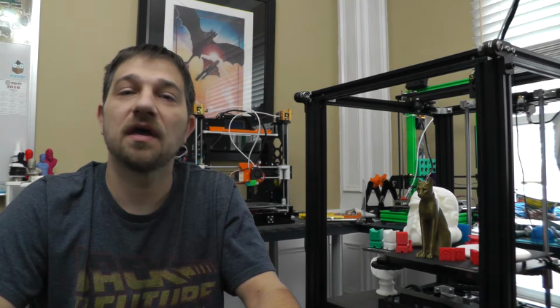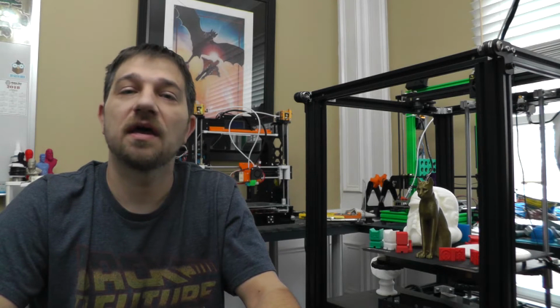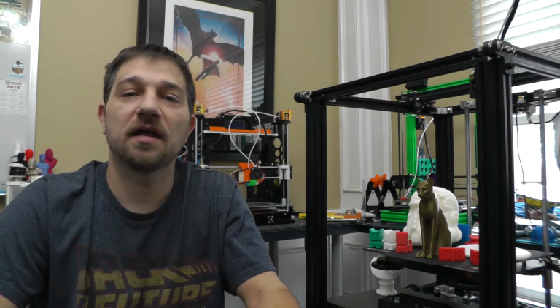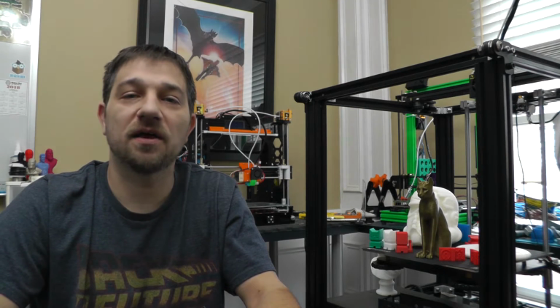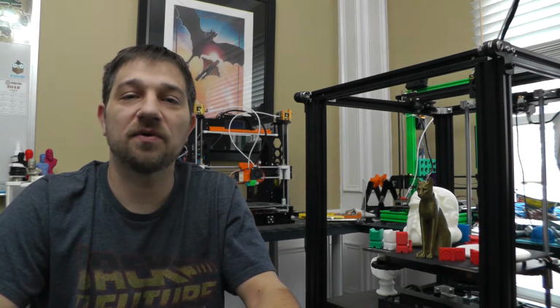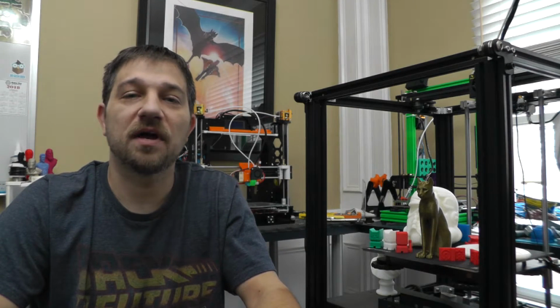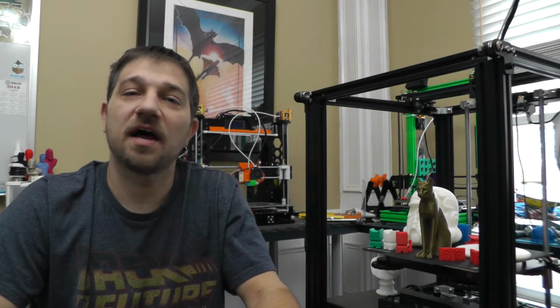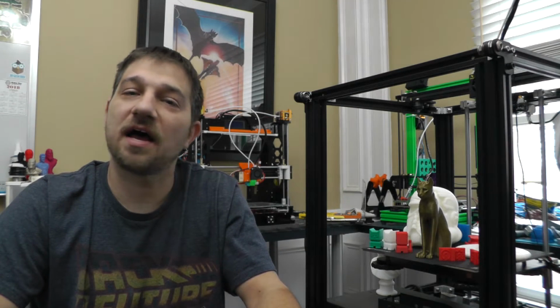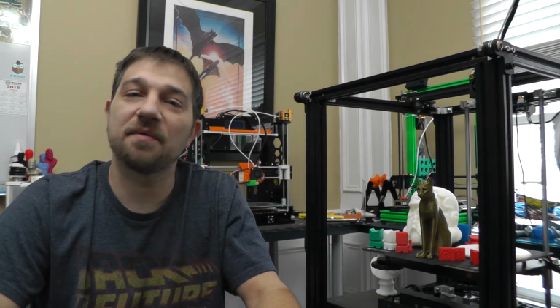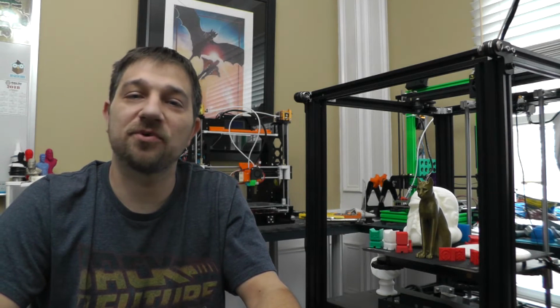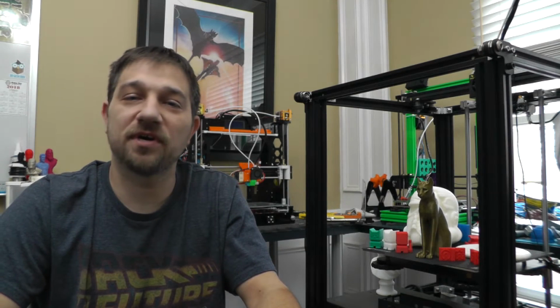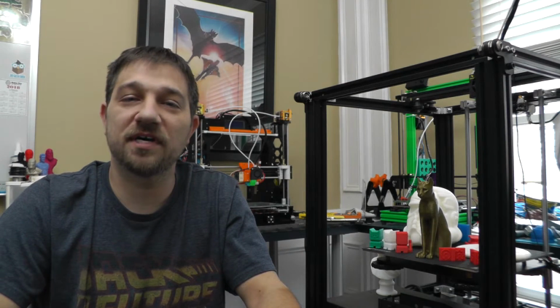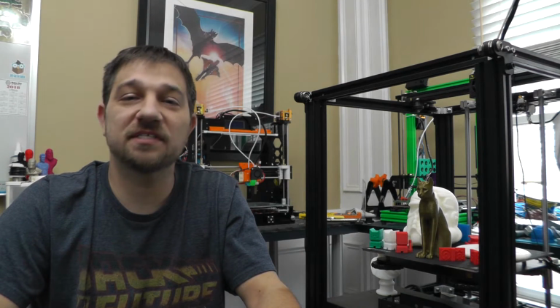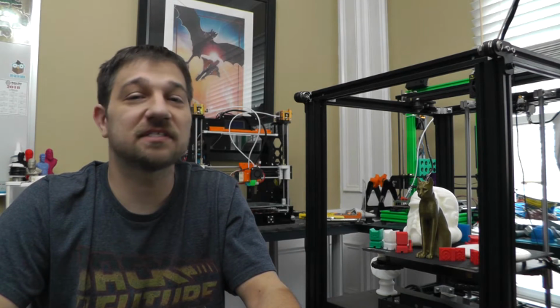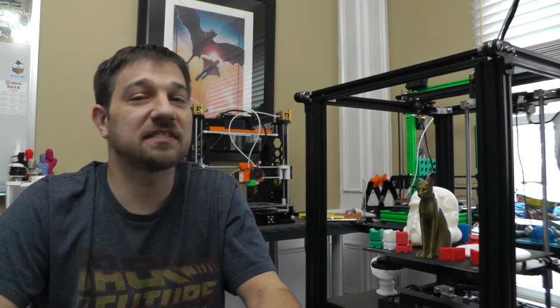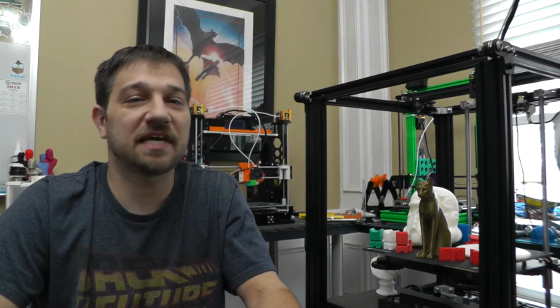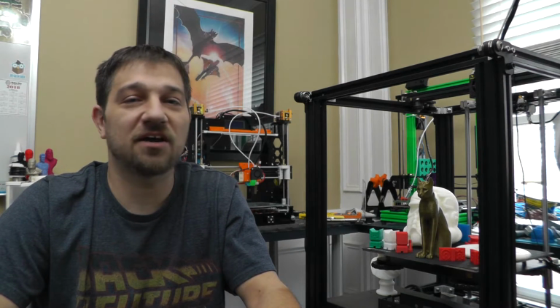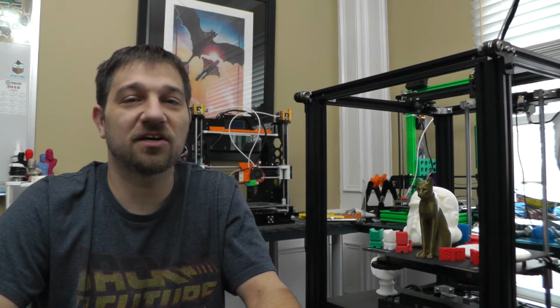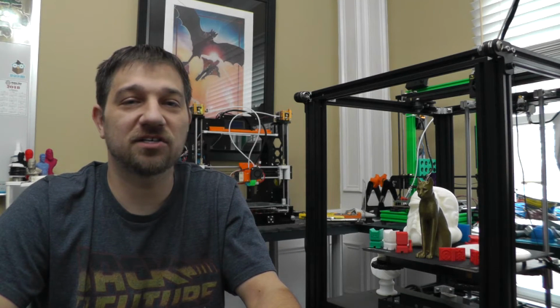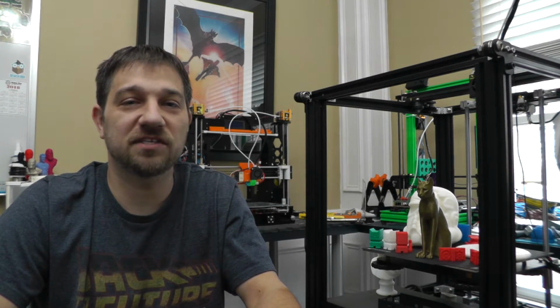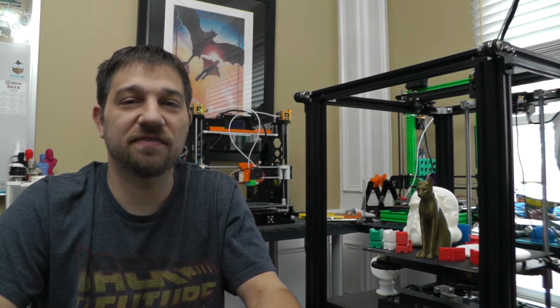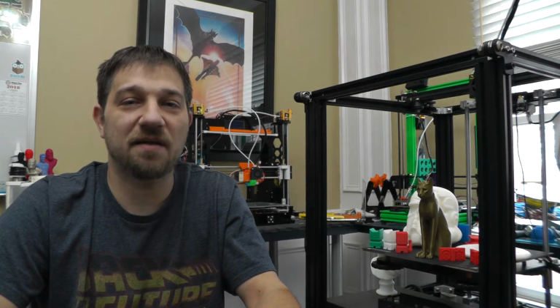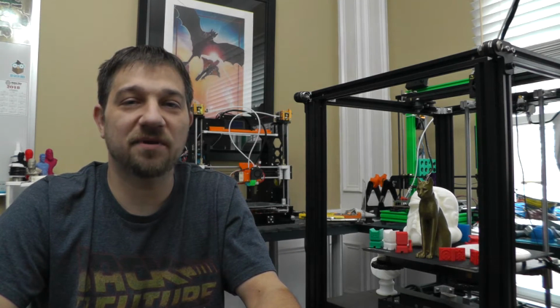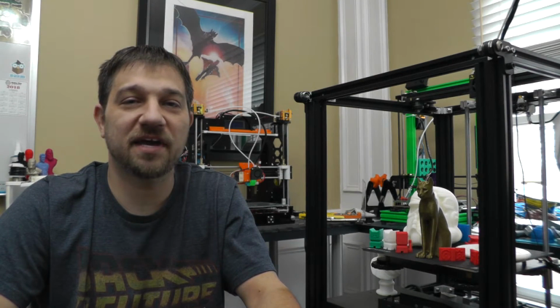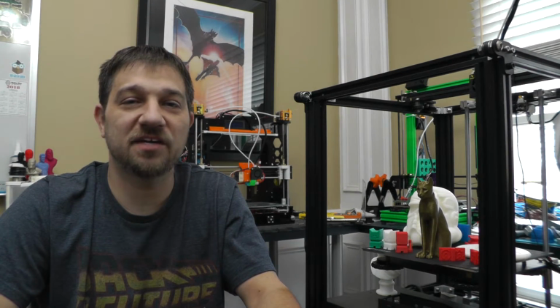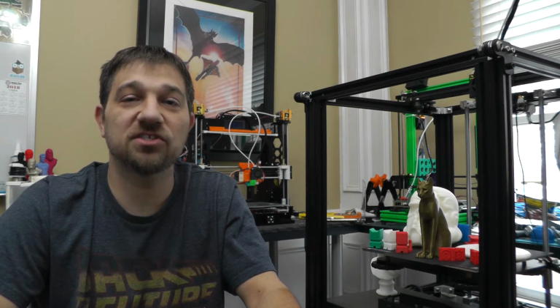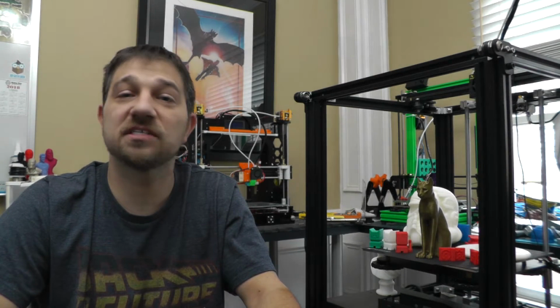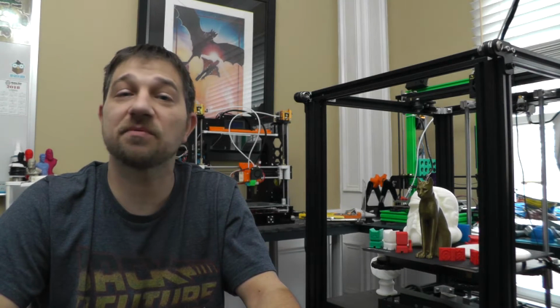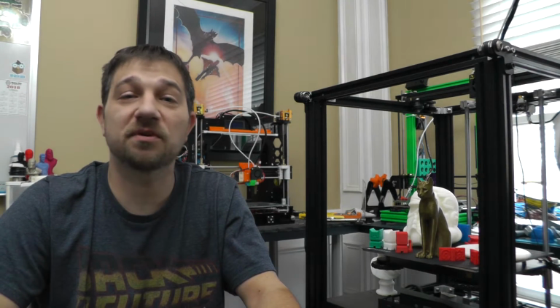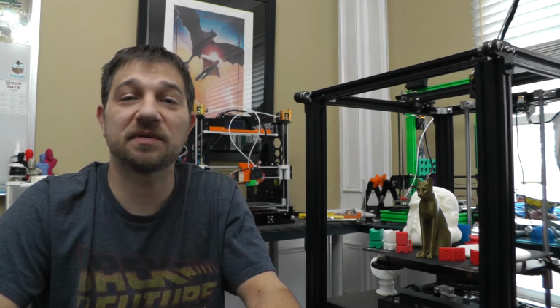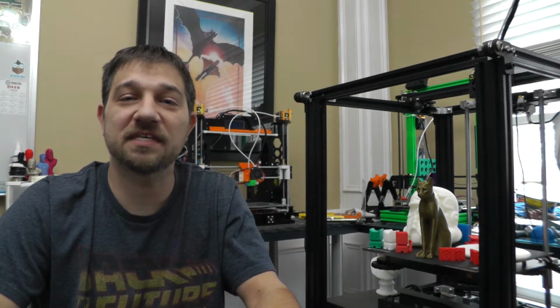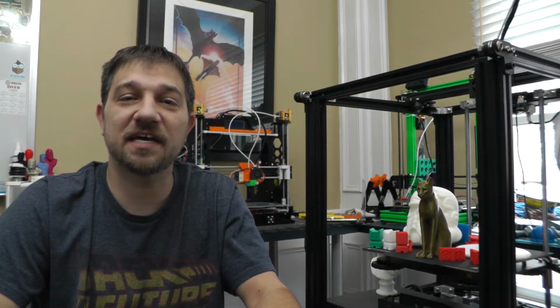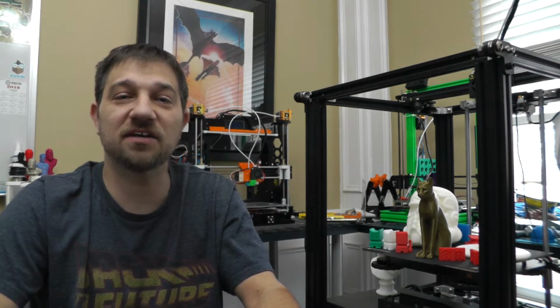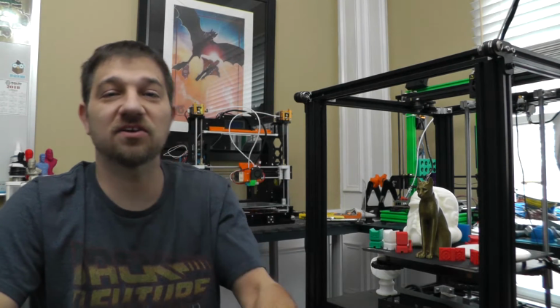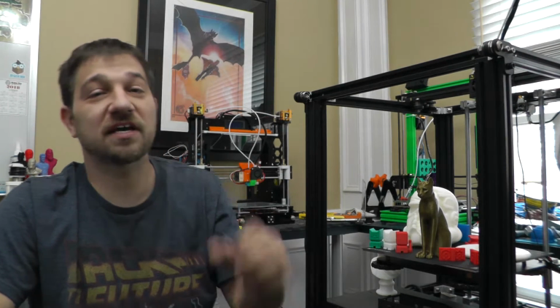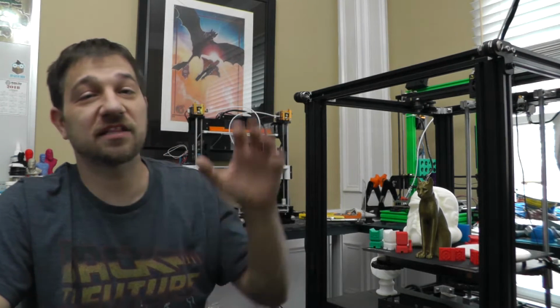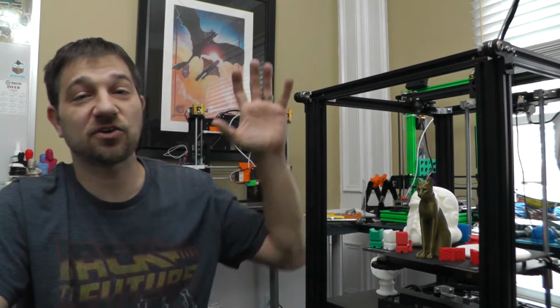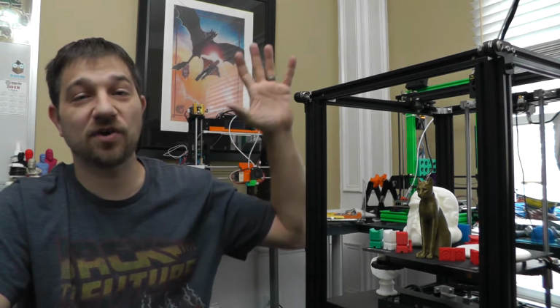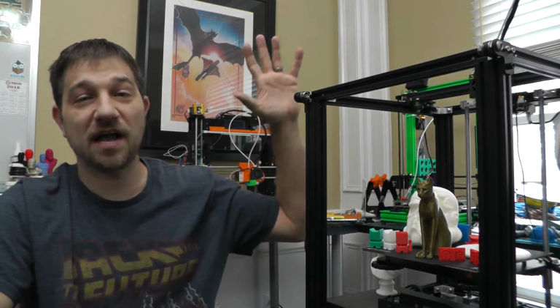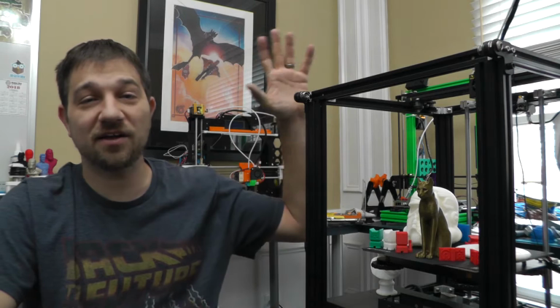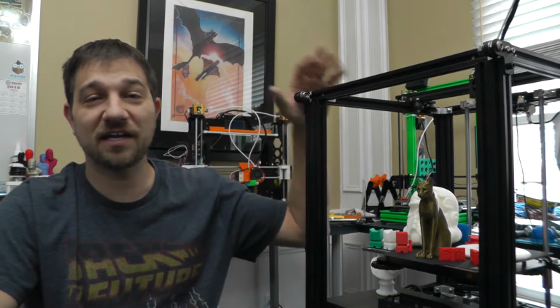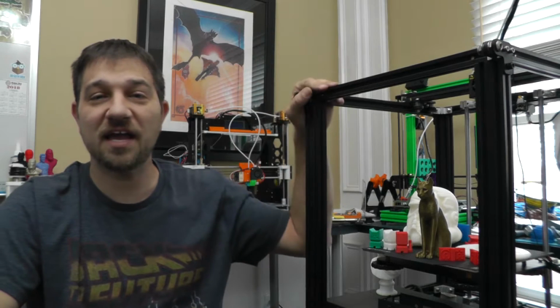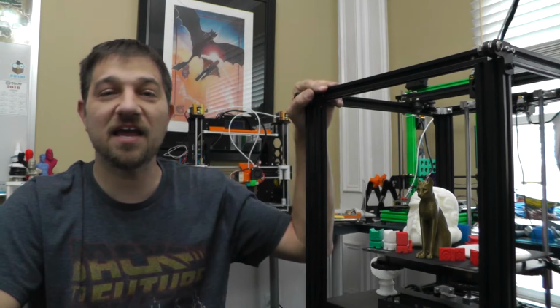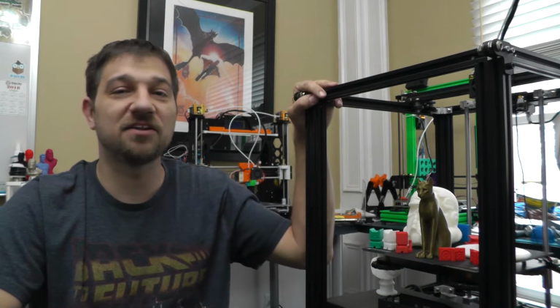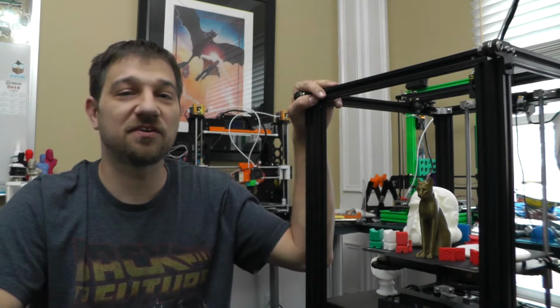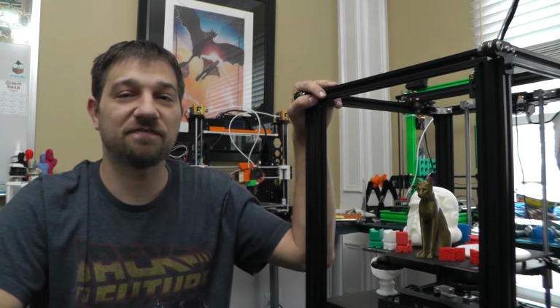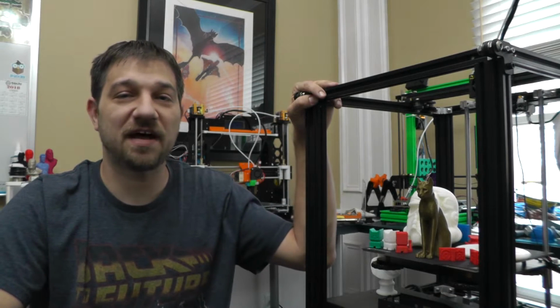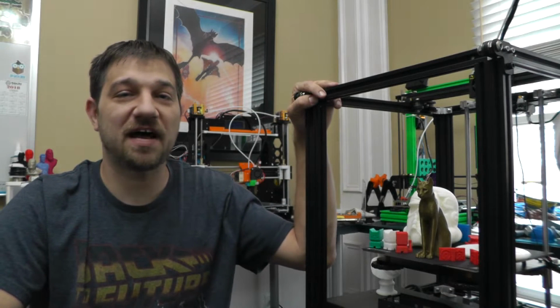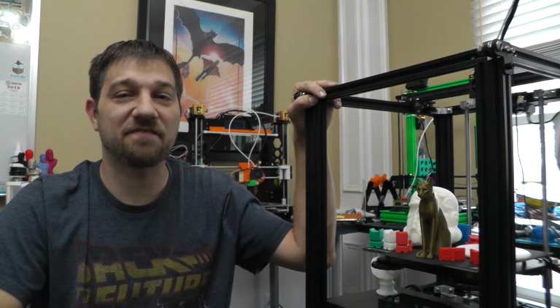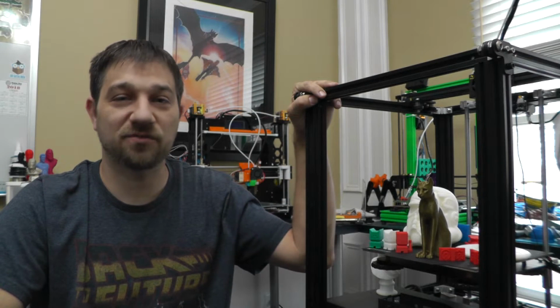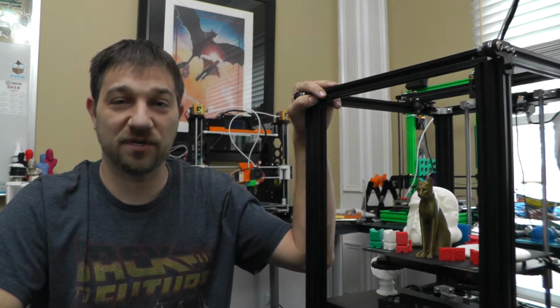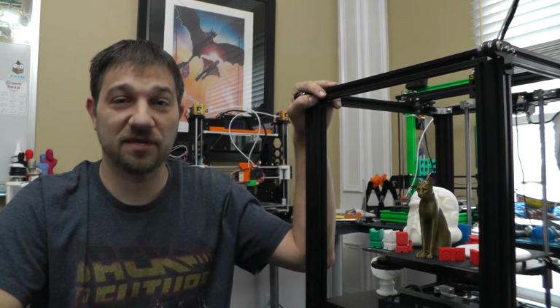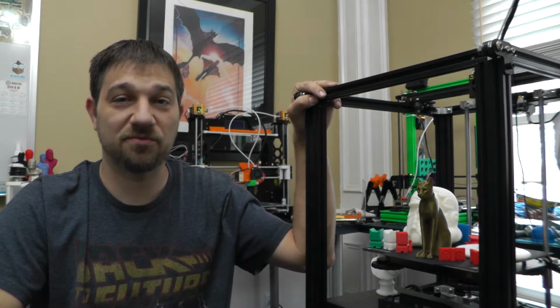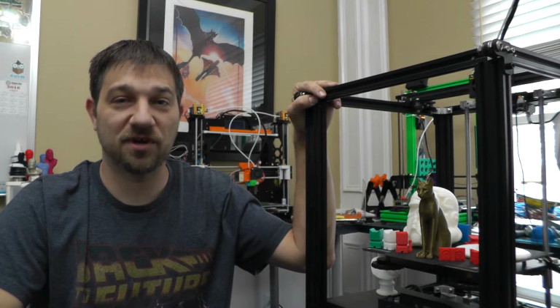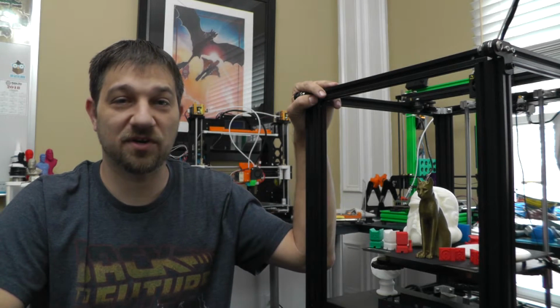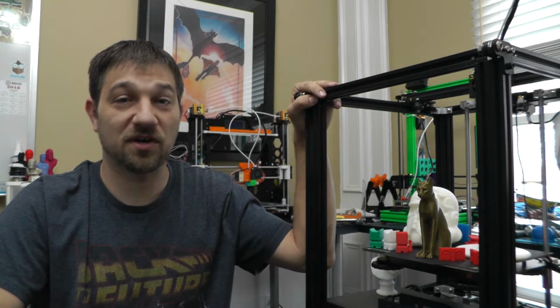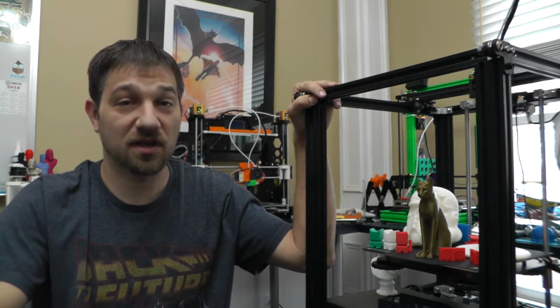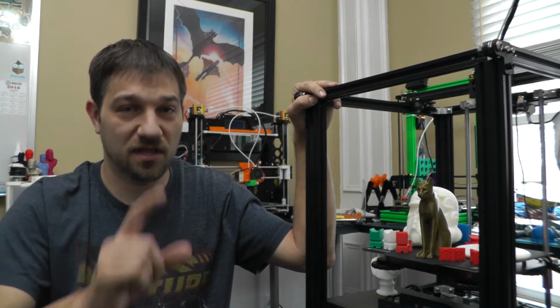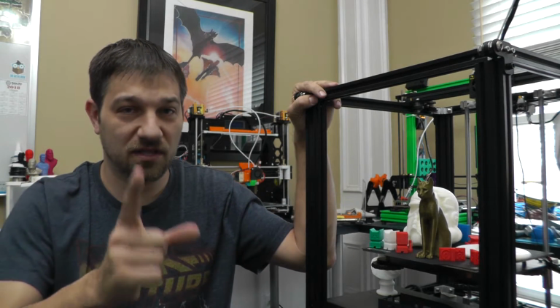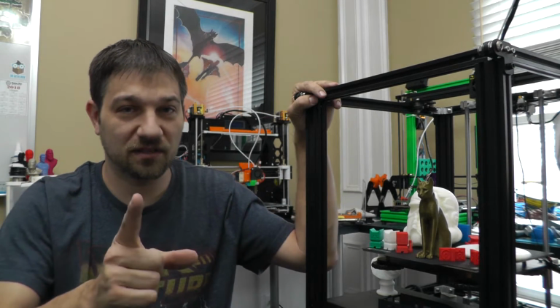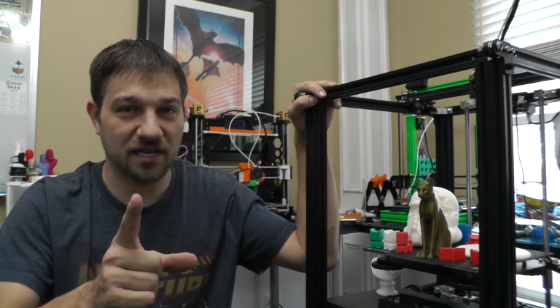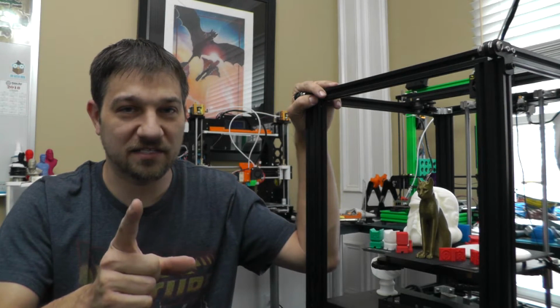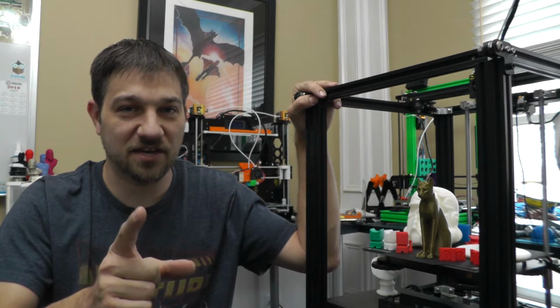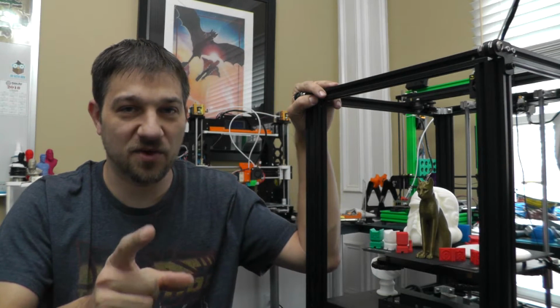Hello, I'm Chris and today on Kersey Fabrications I'm going to be taking a look at the Creality Ender 5 3D printer. Let's go!